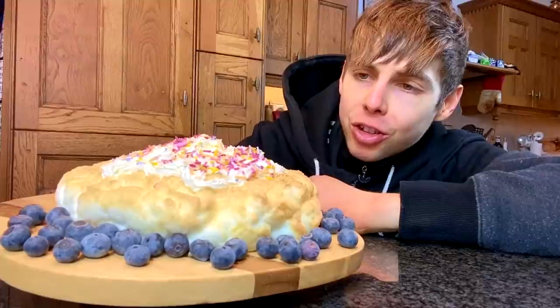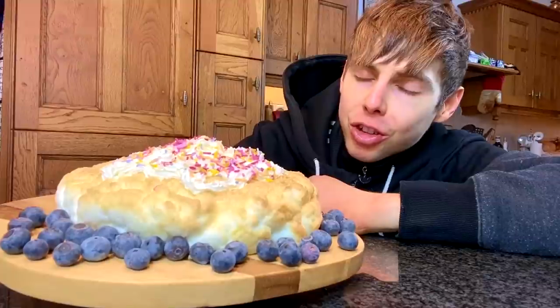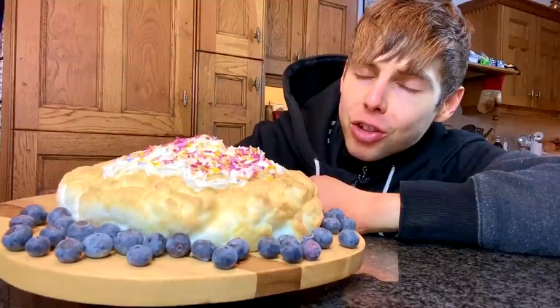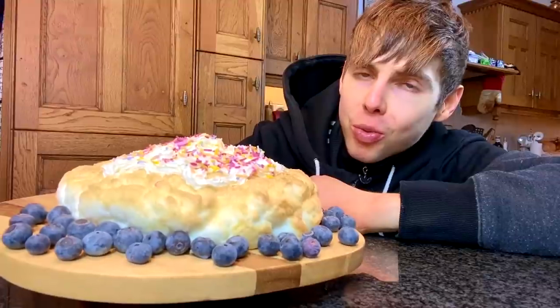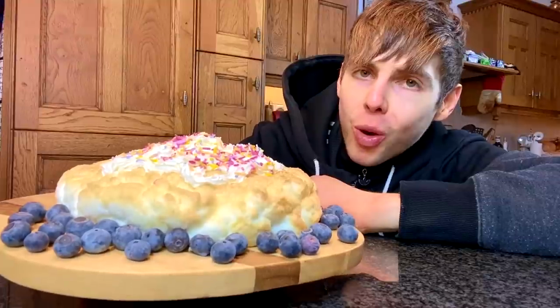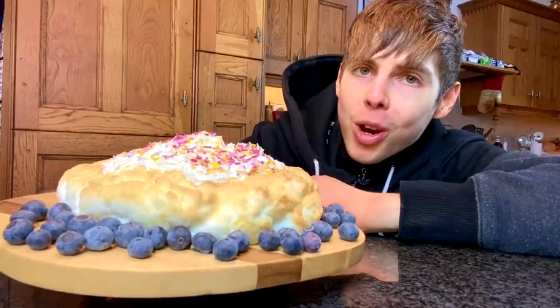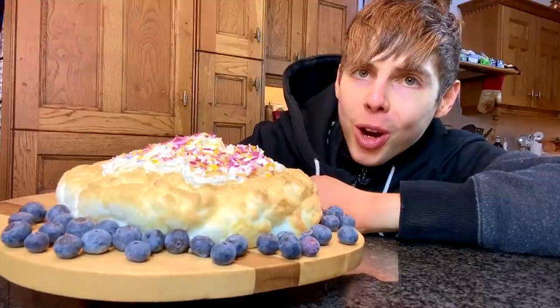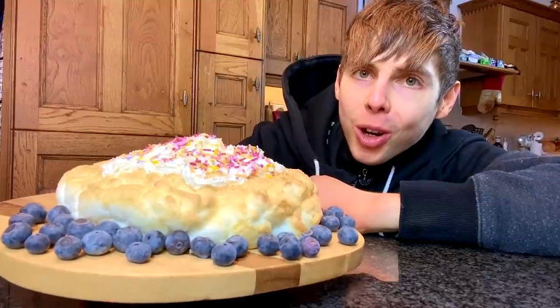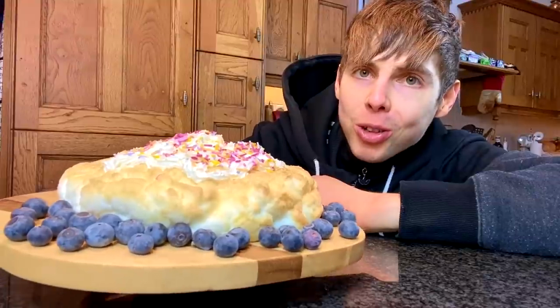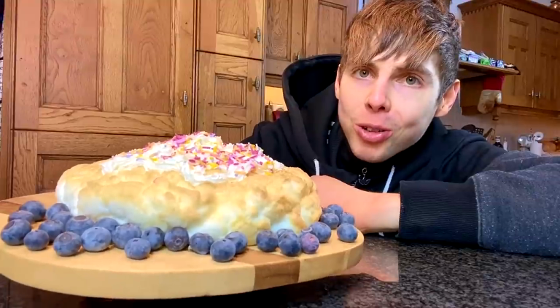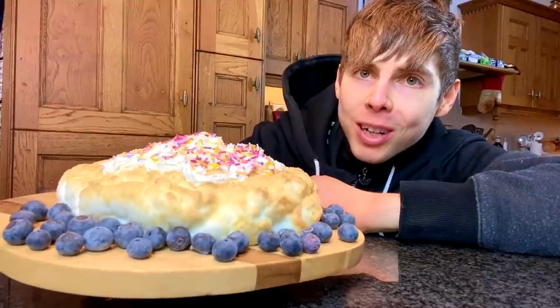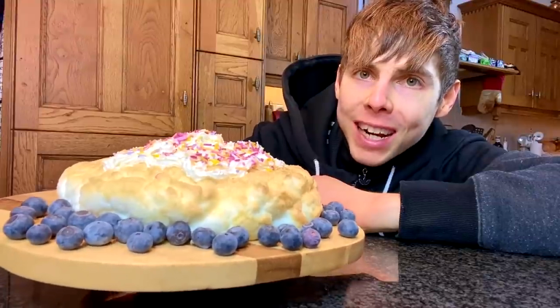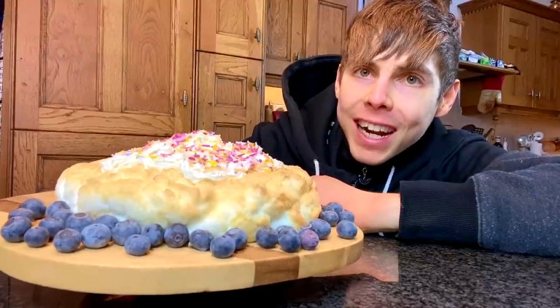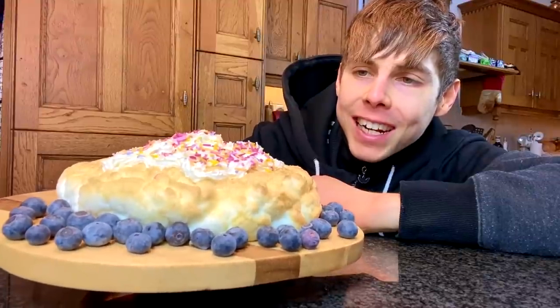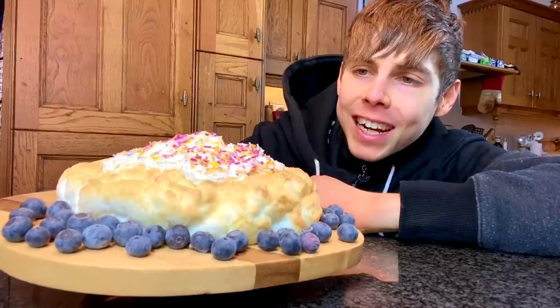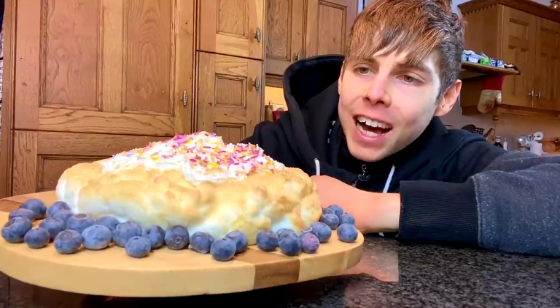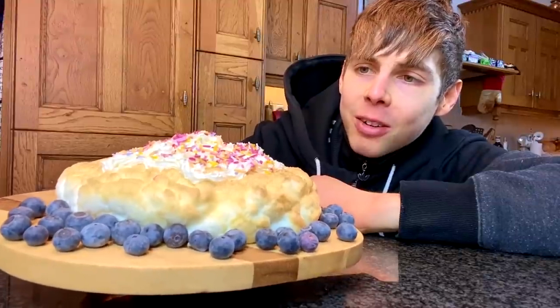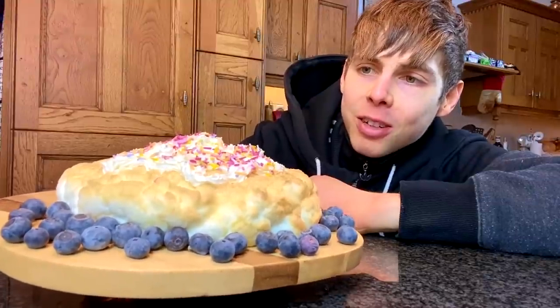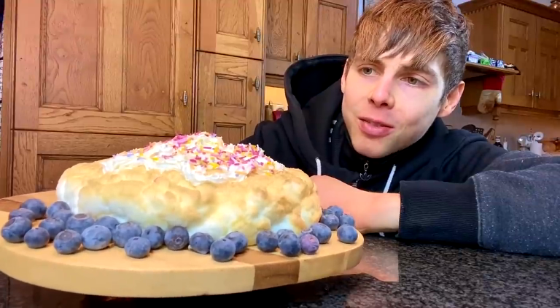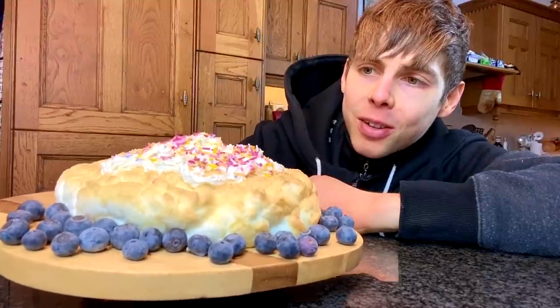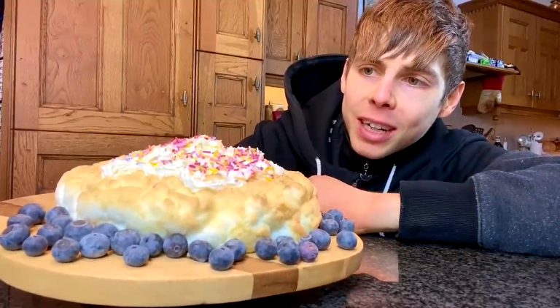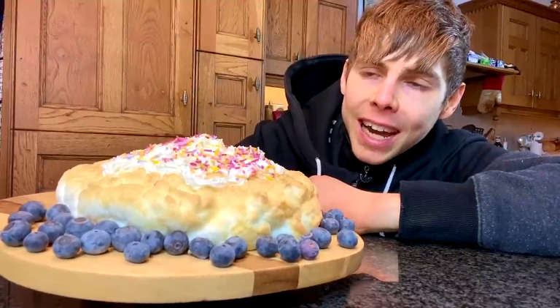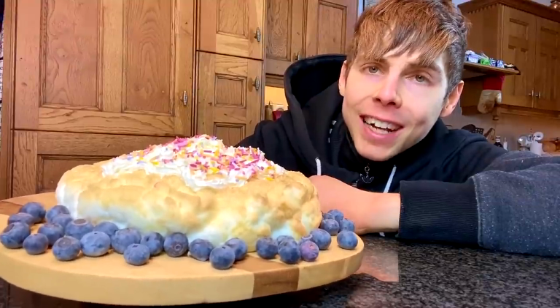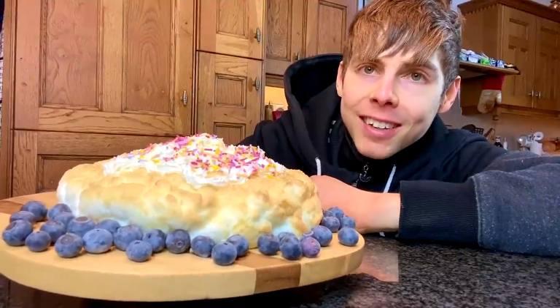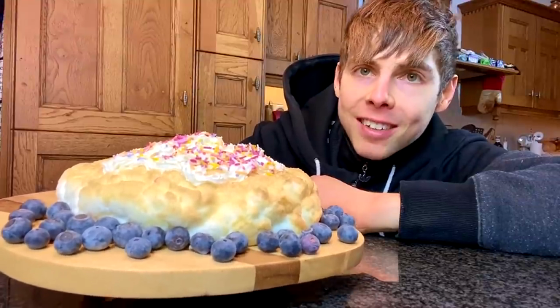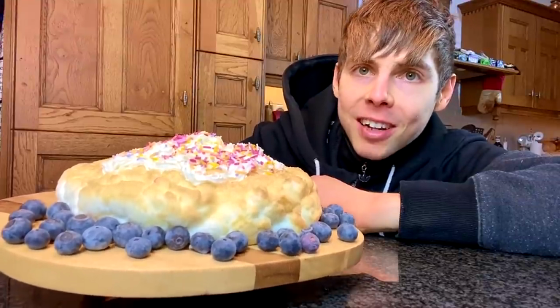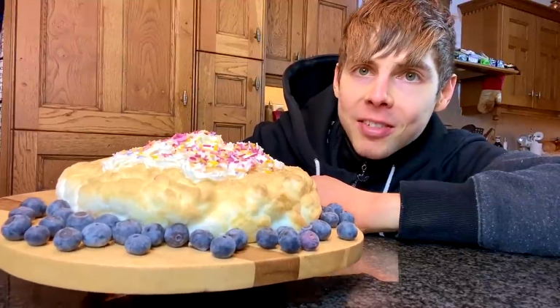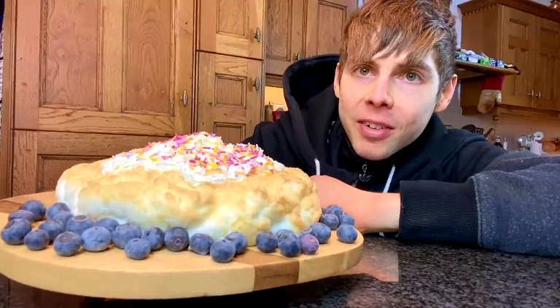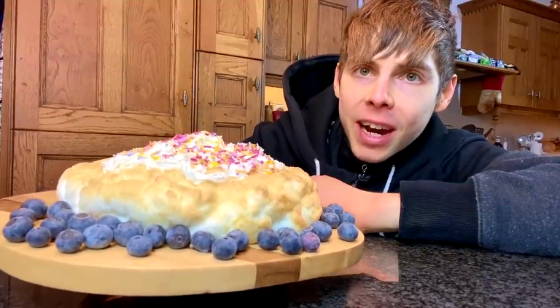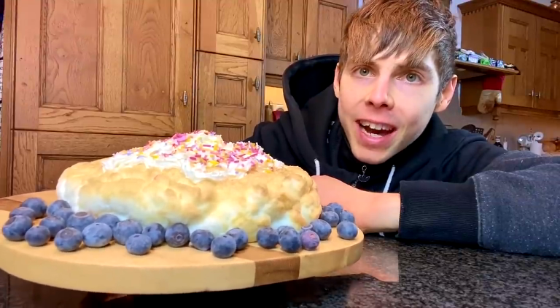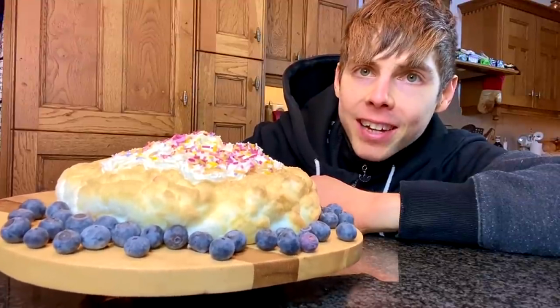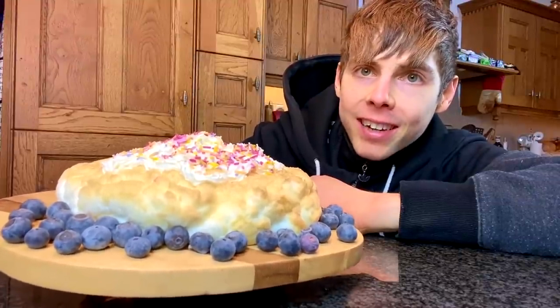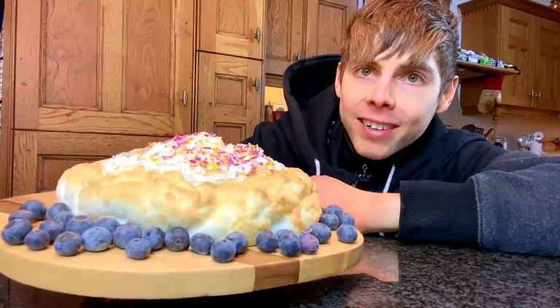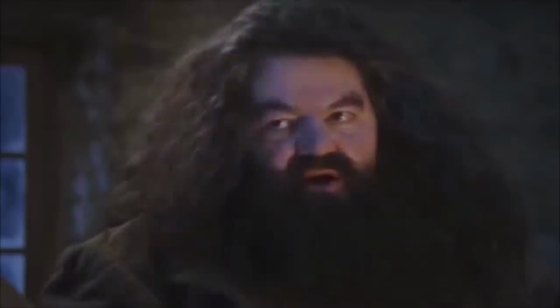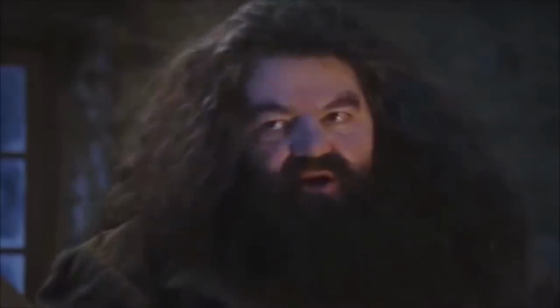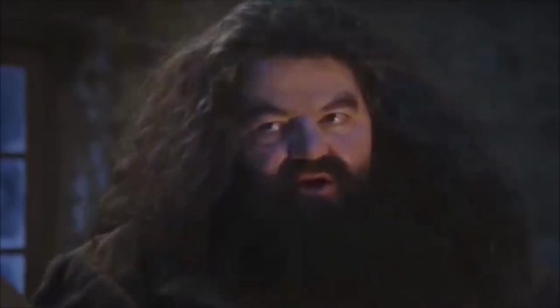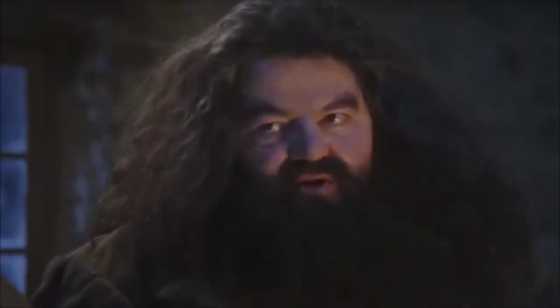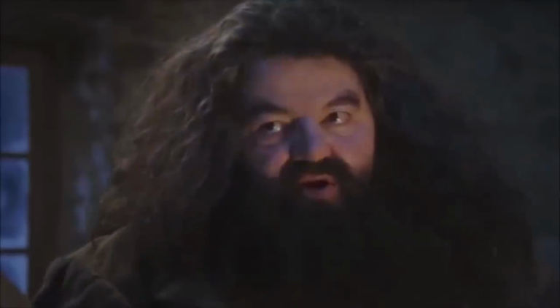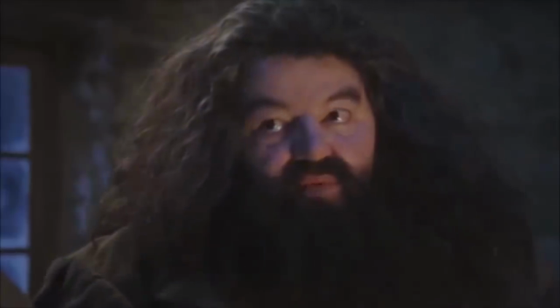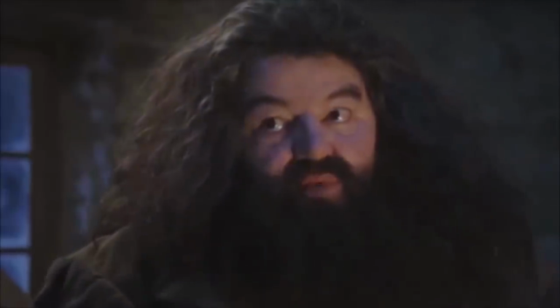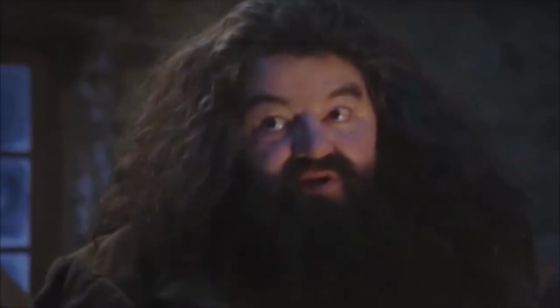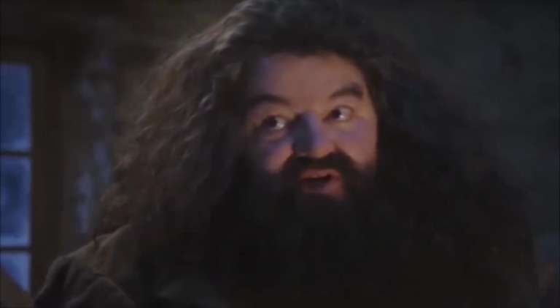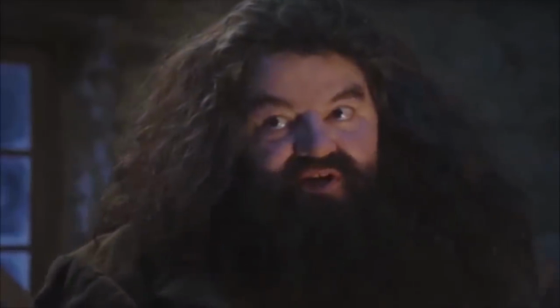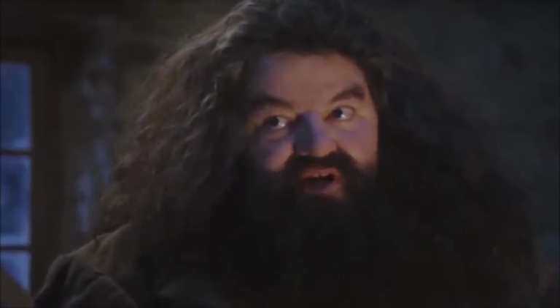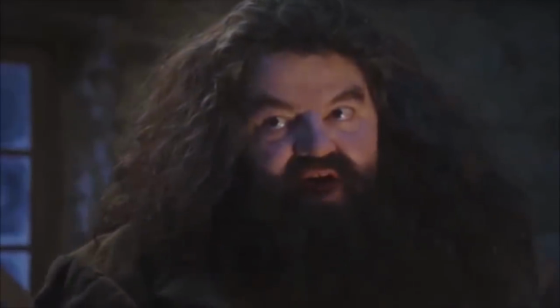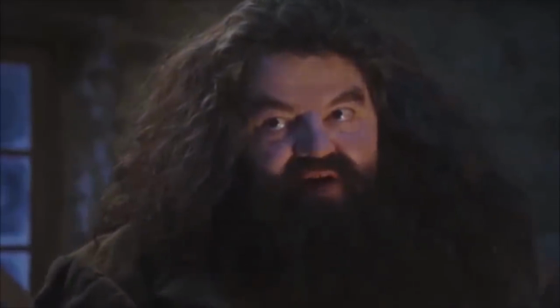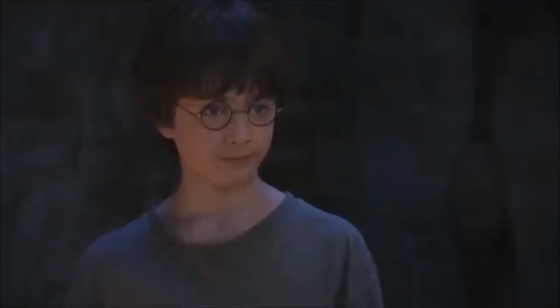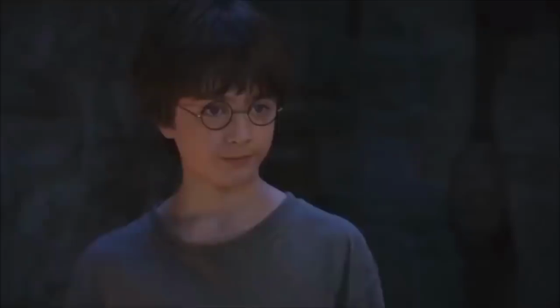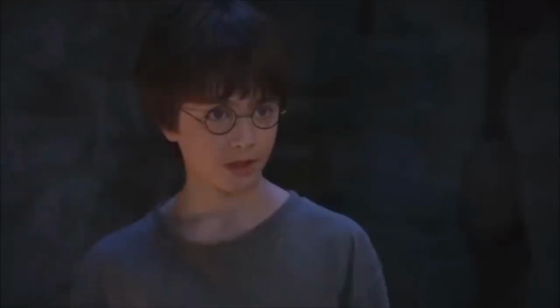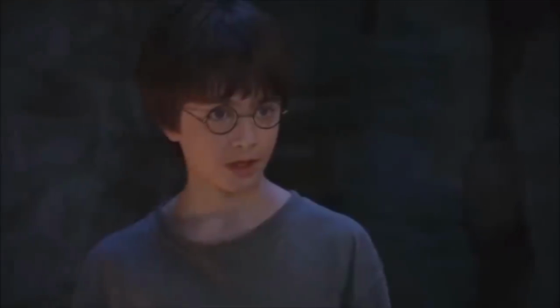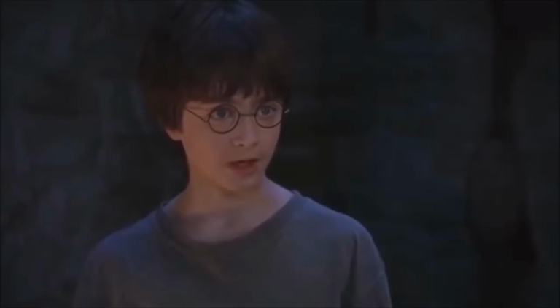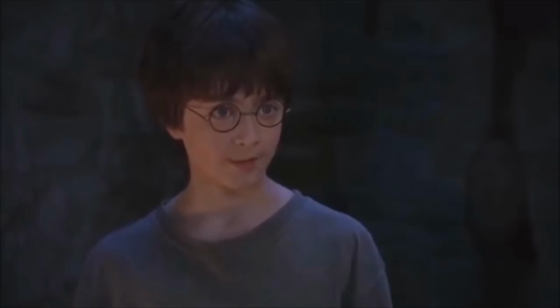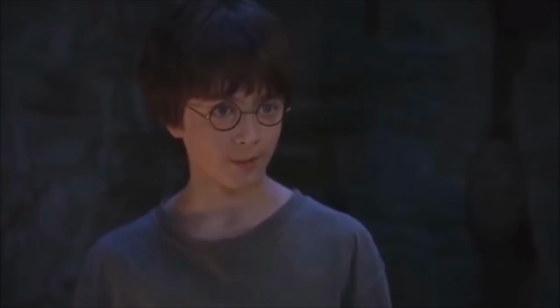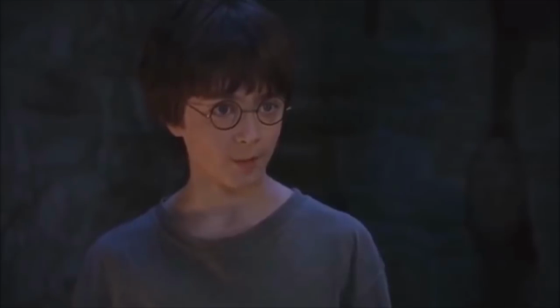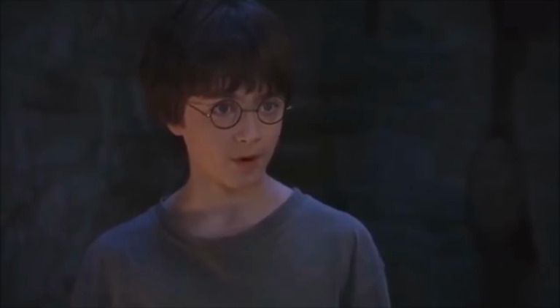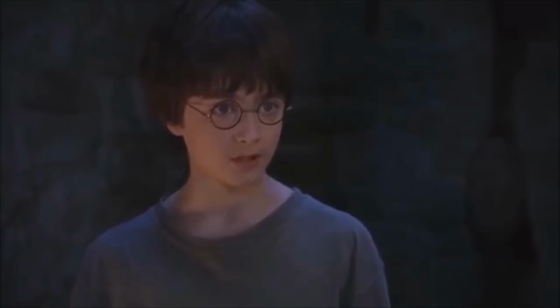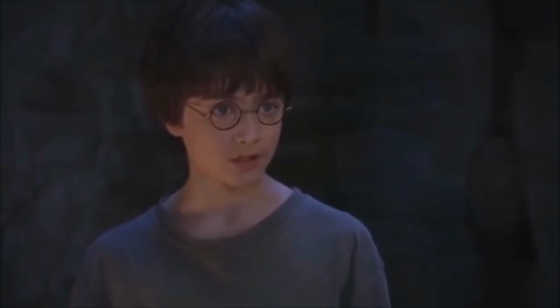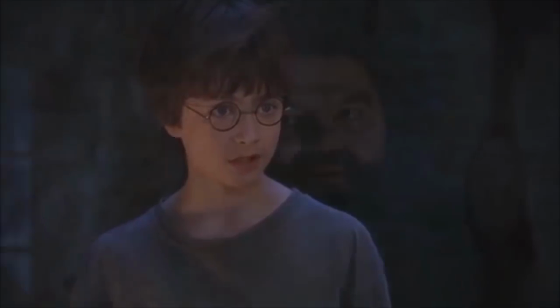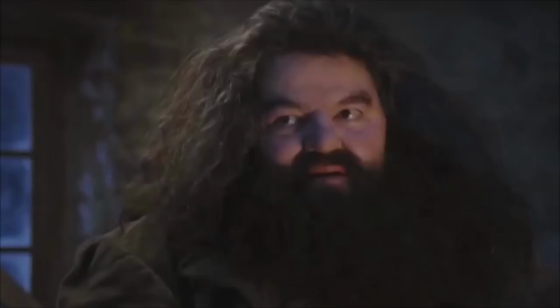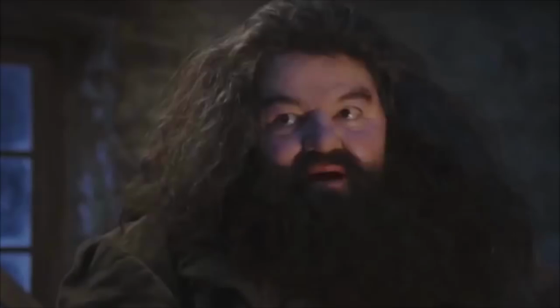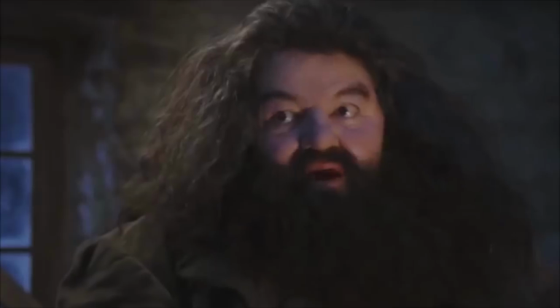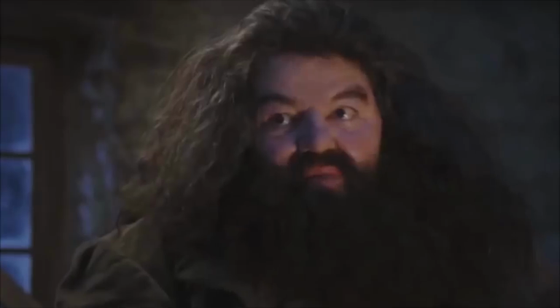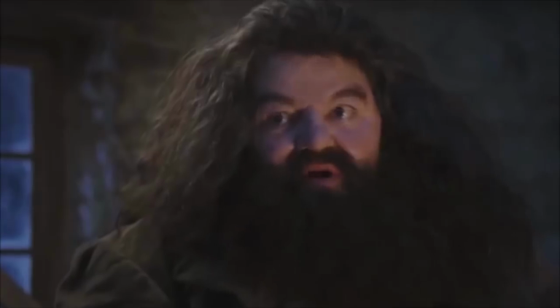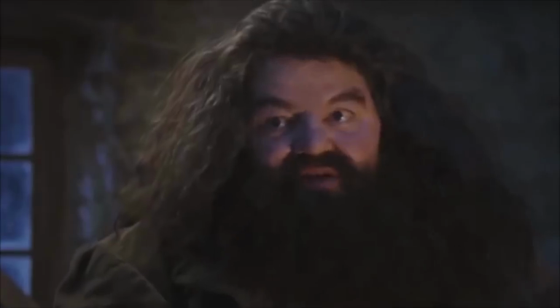Just 180 calories for a cake the size of your head. You're a wizard, Harry. I'm a what? A wizard.